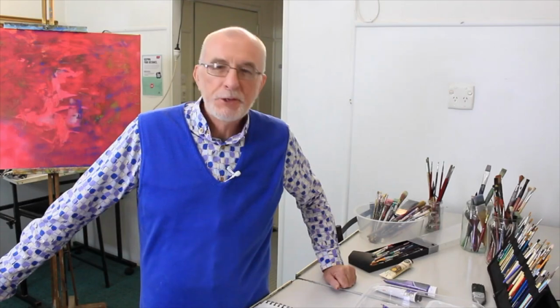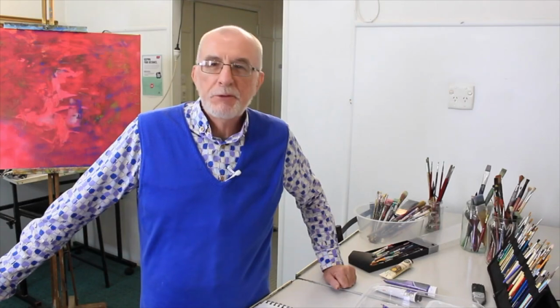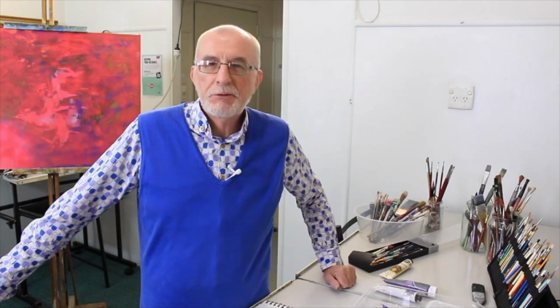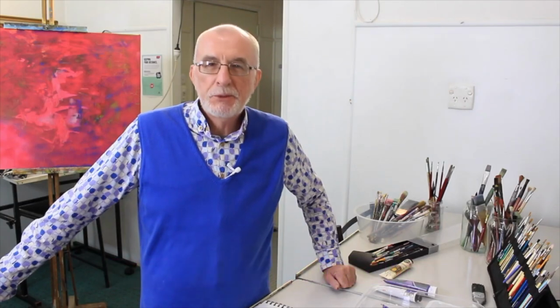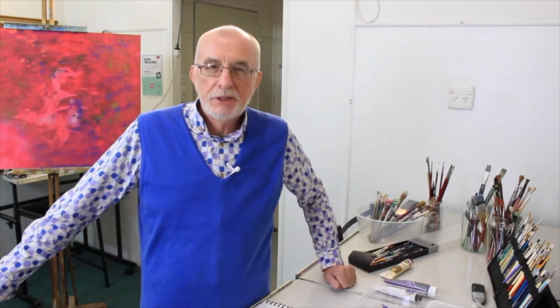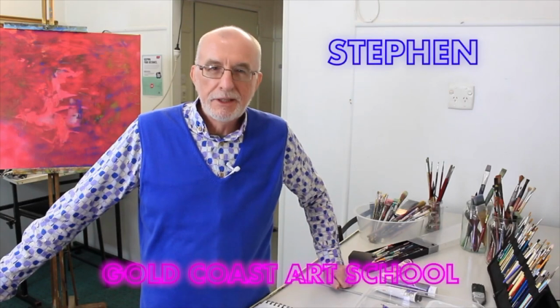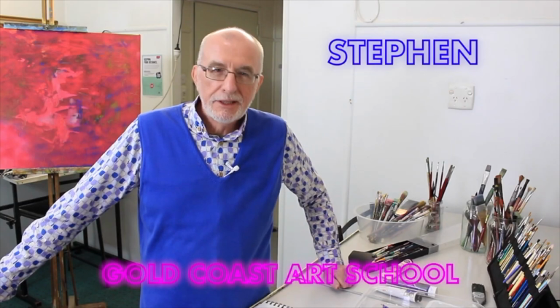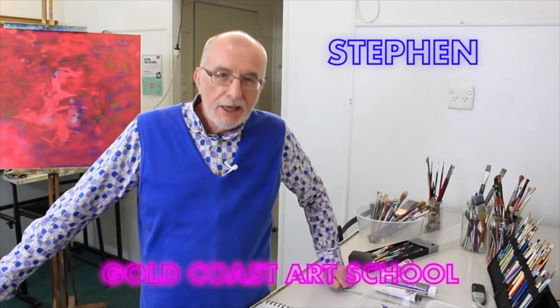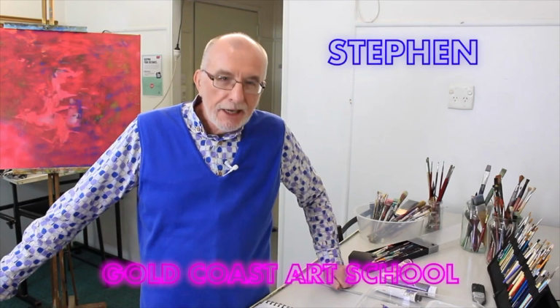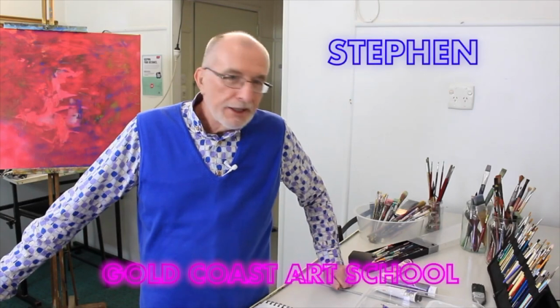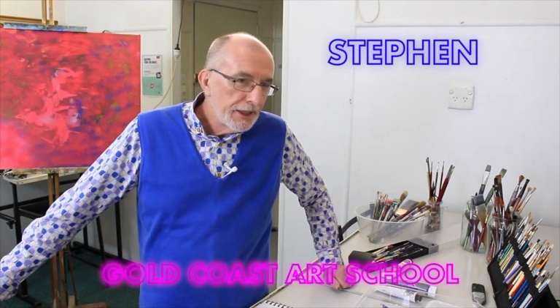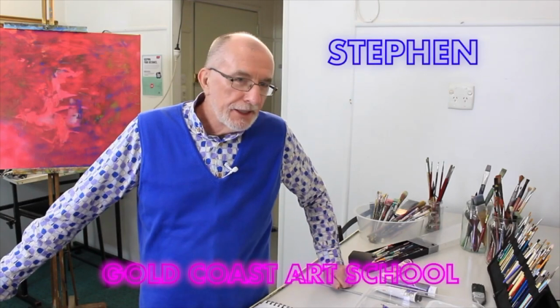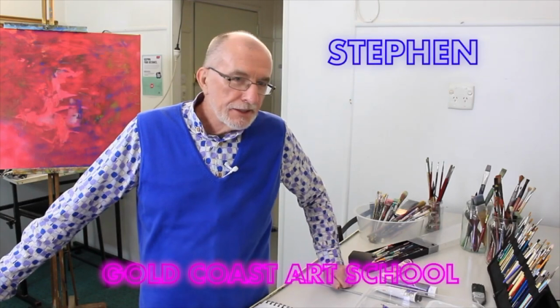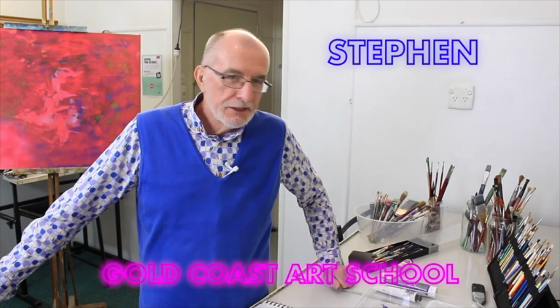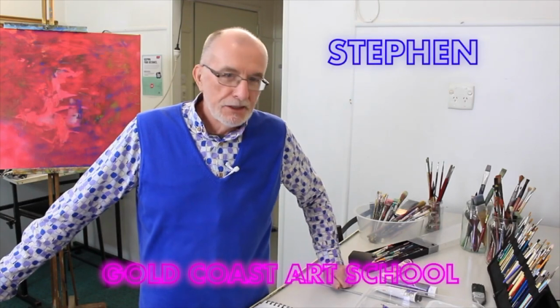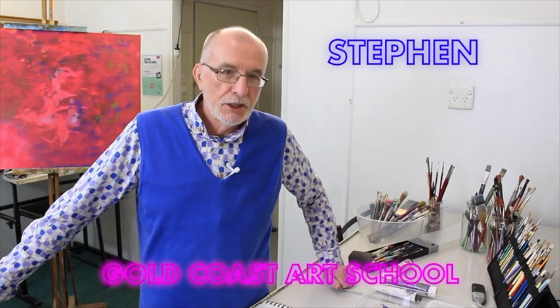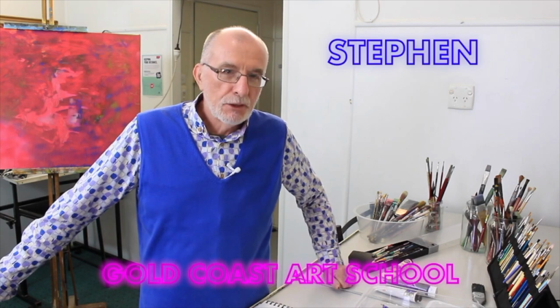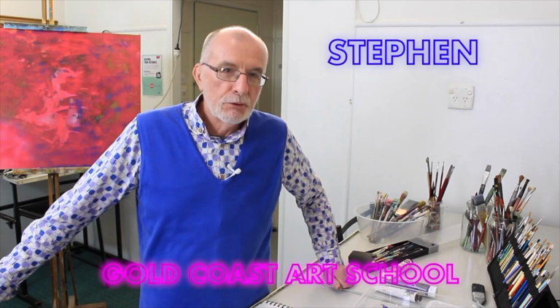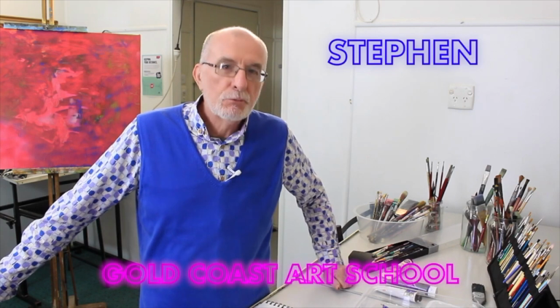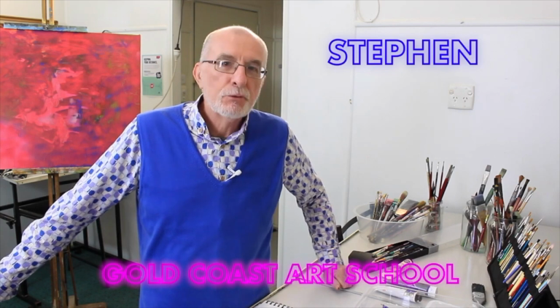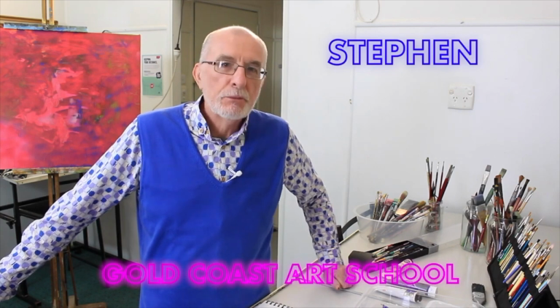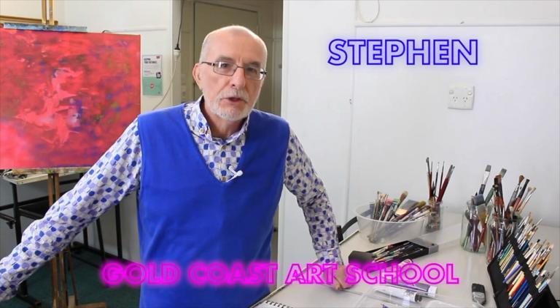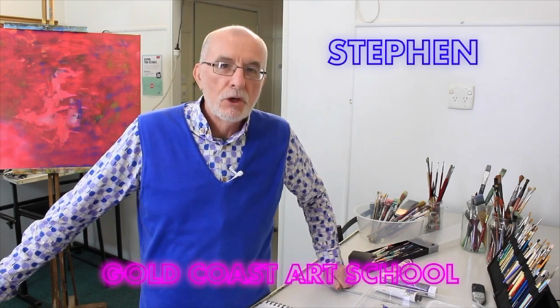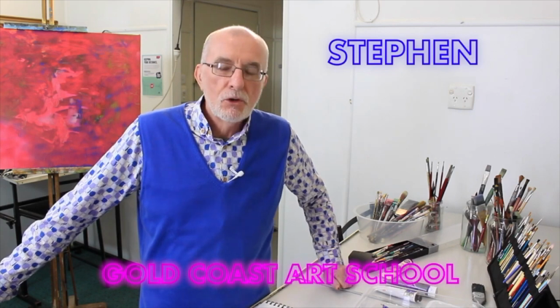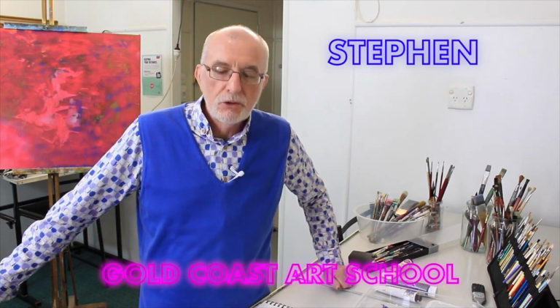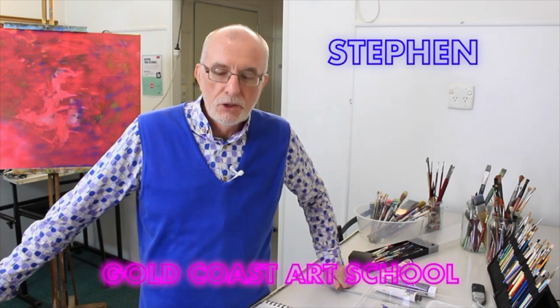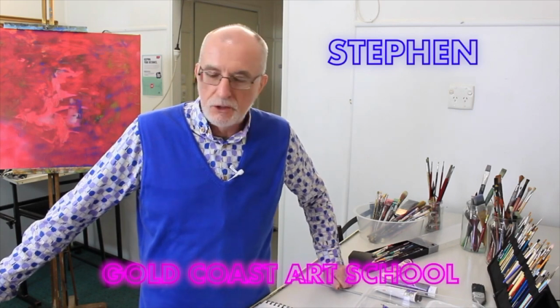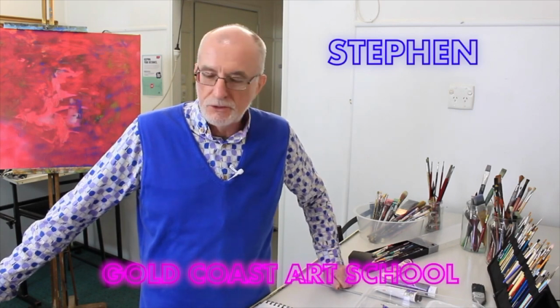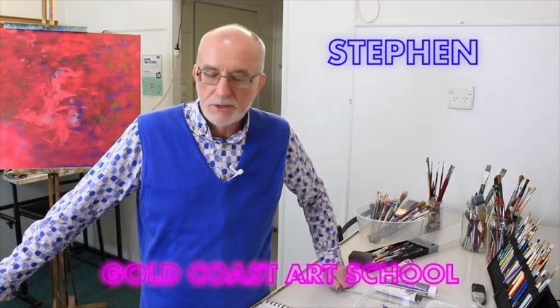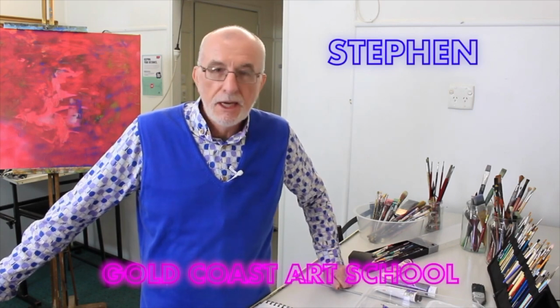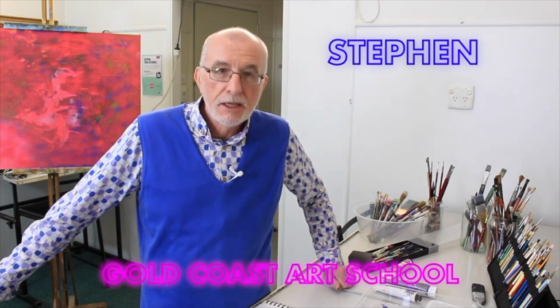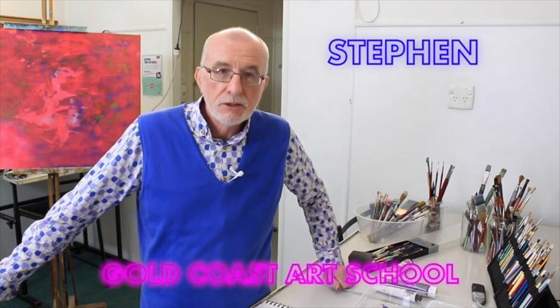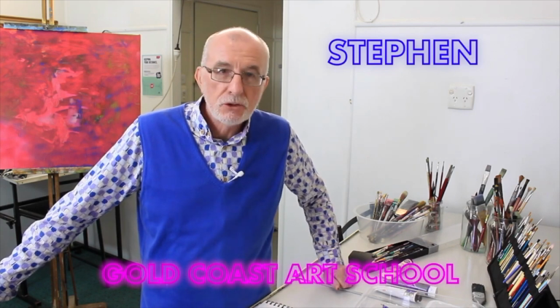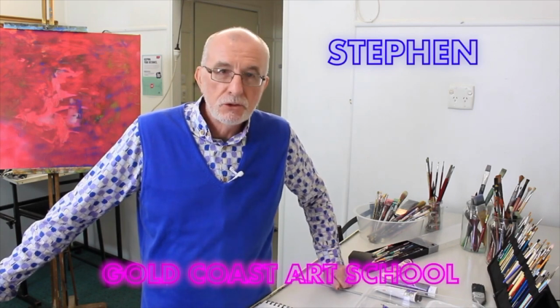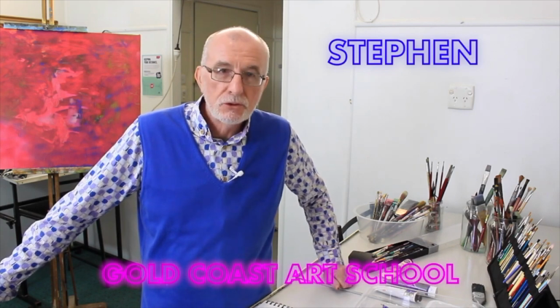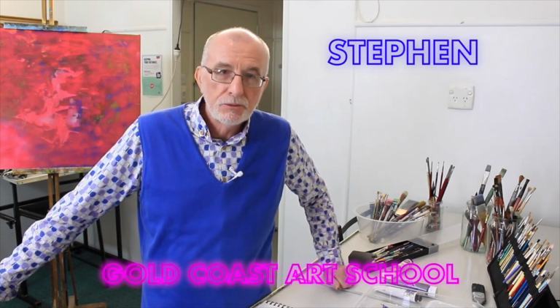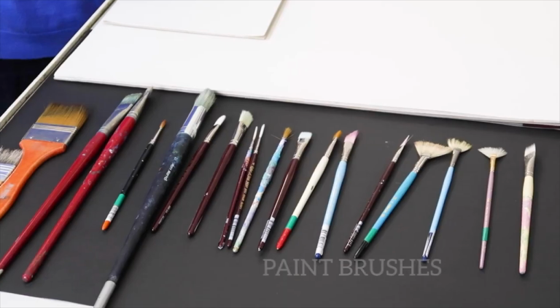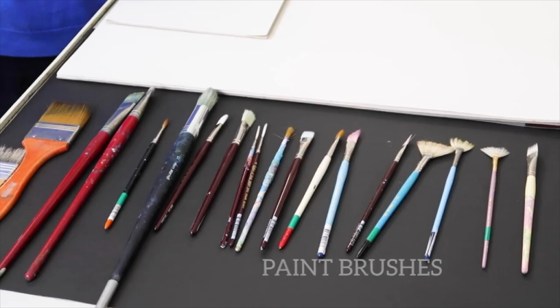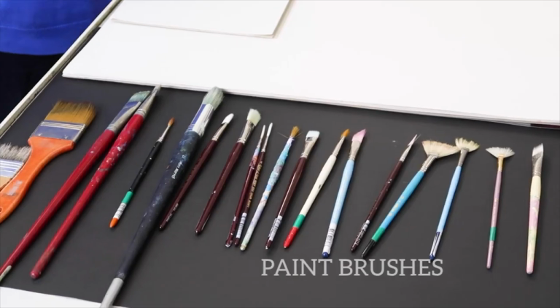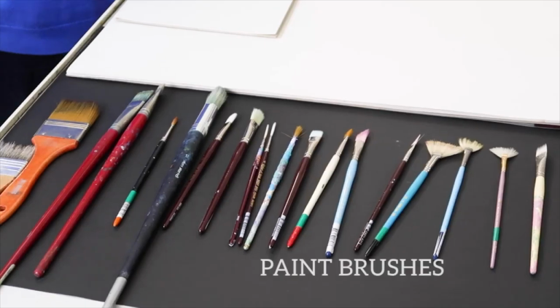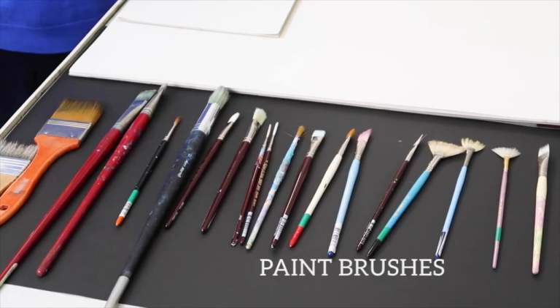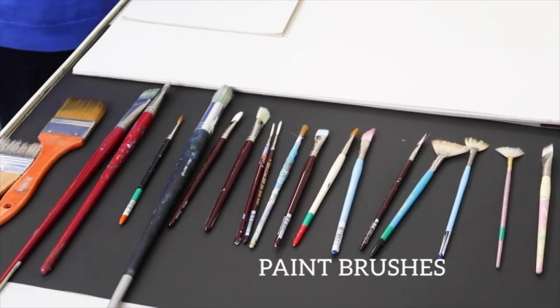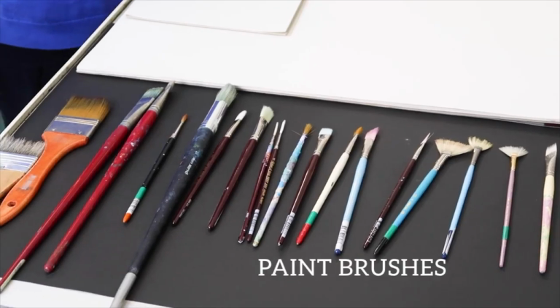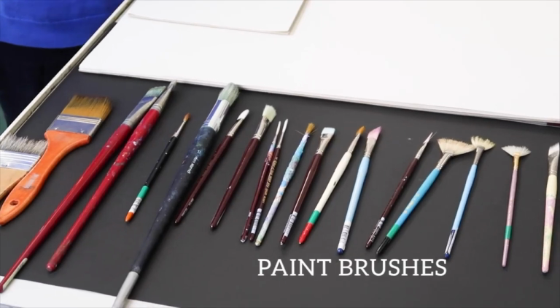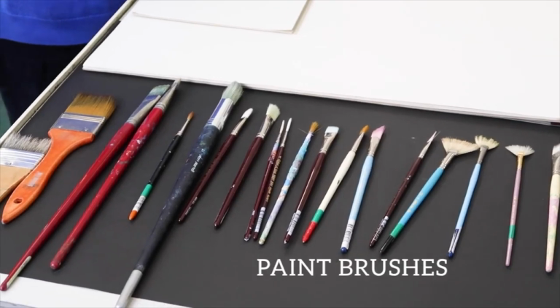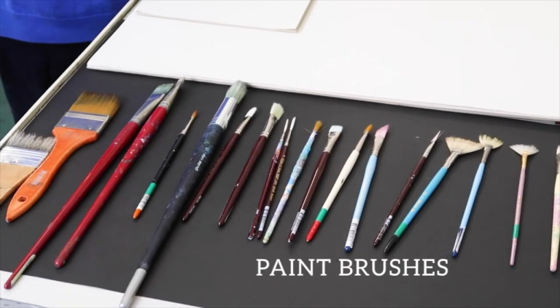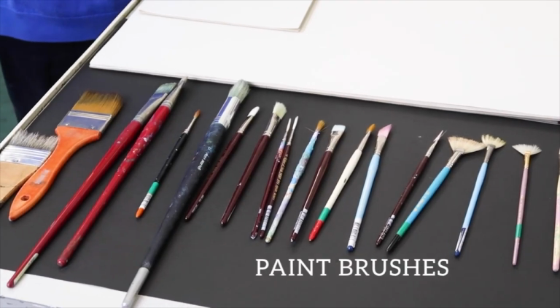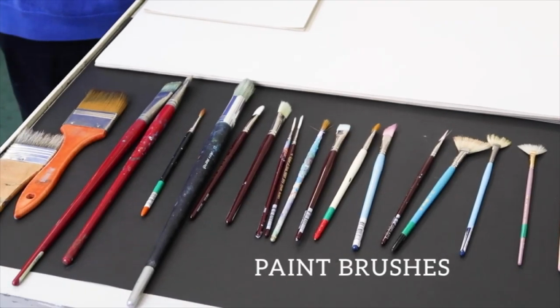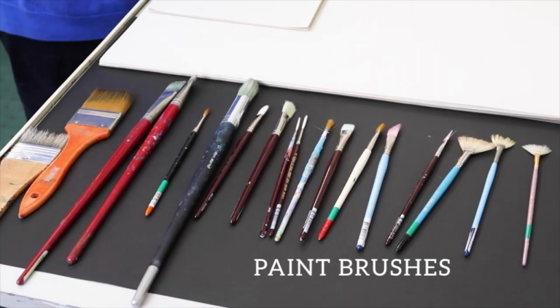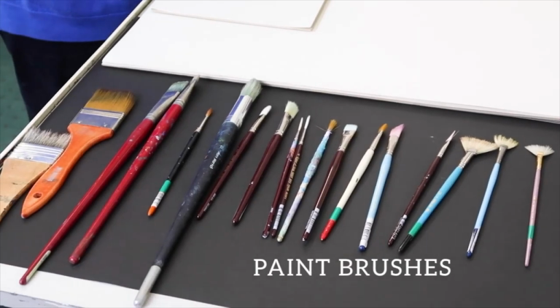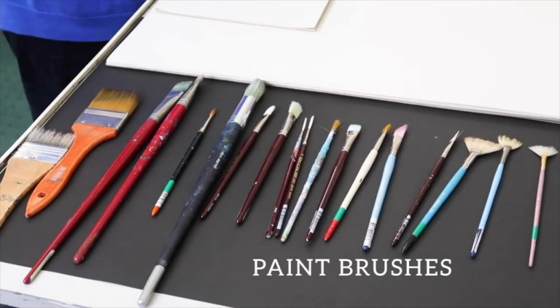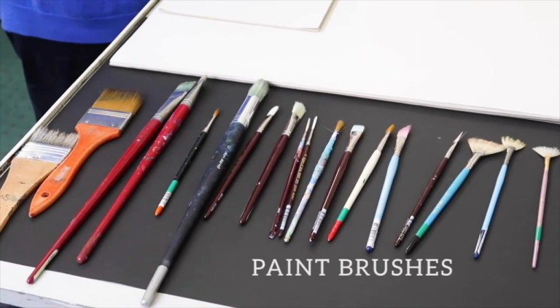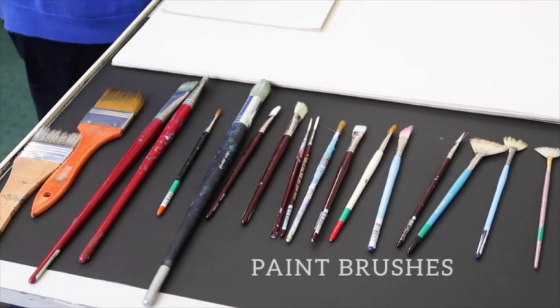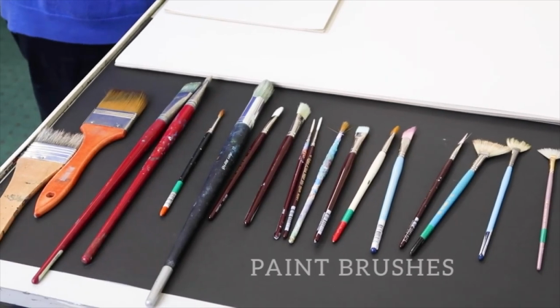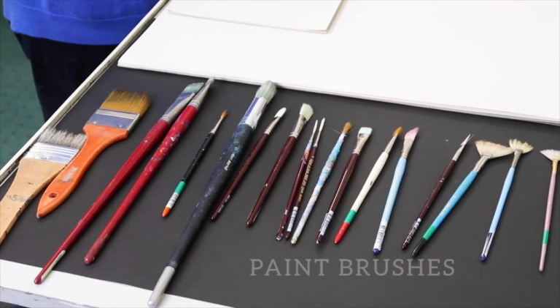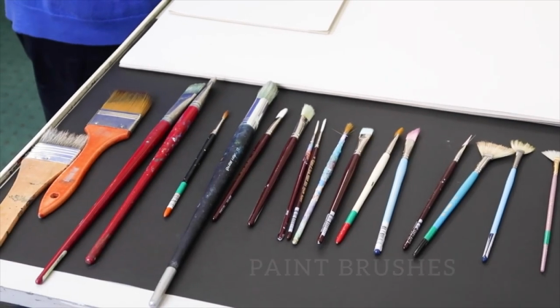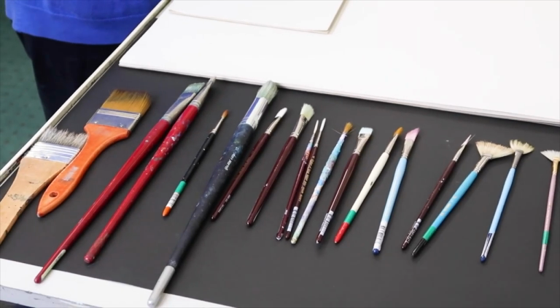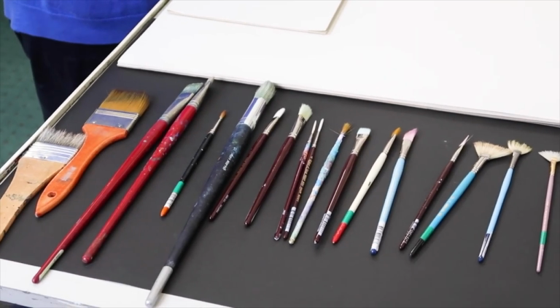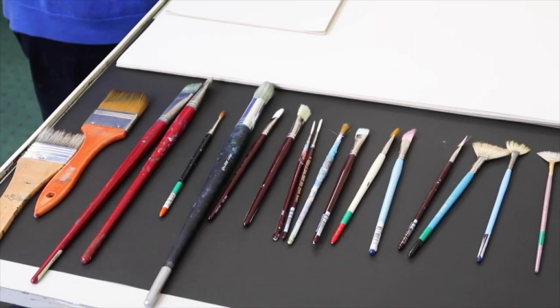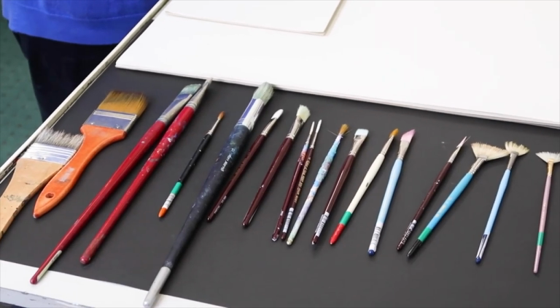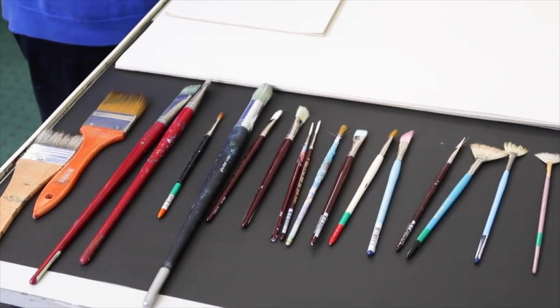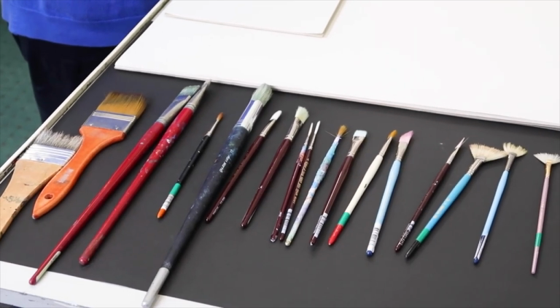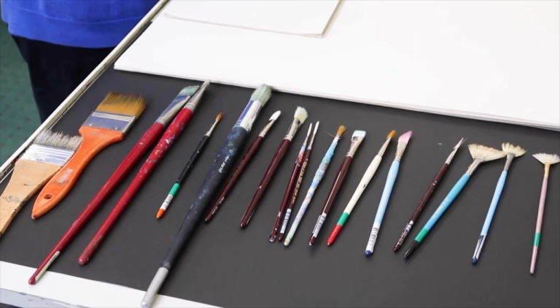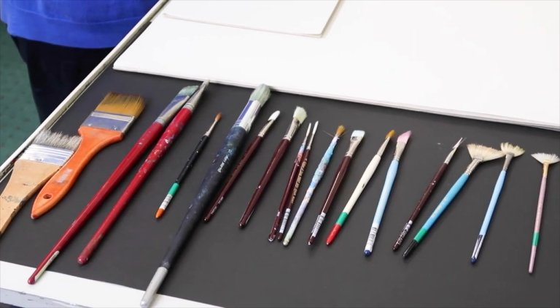Hello everybody, it's Stephen from the Gold Coast Art School. Brushes — just a bit of a brief overview.